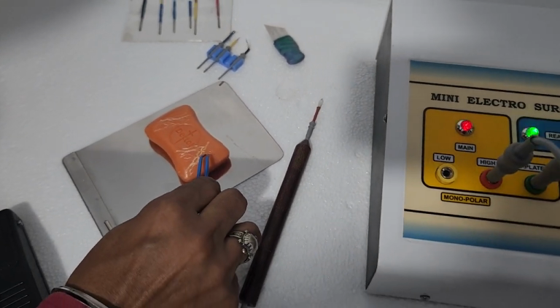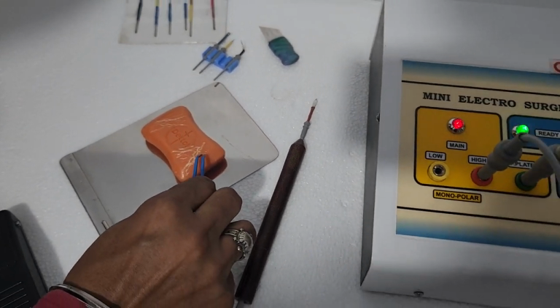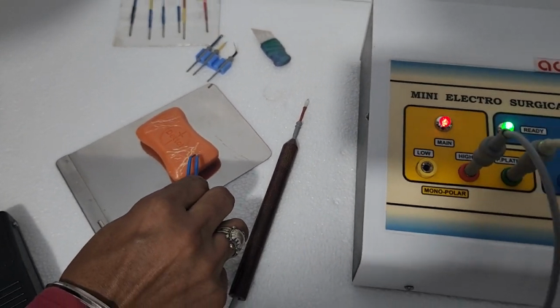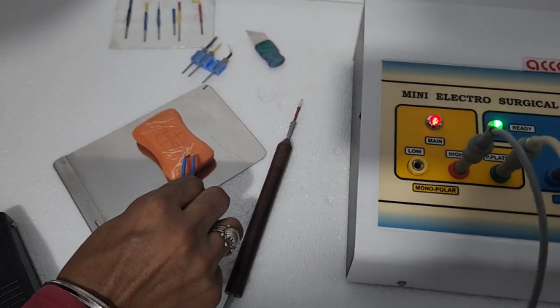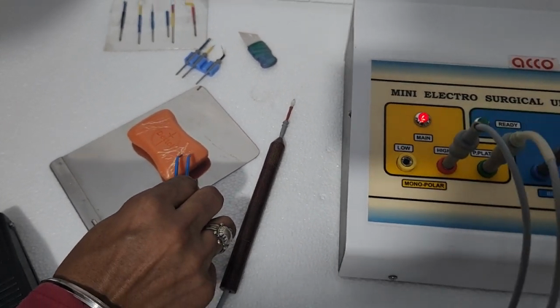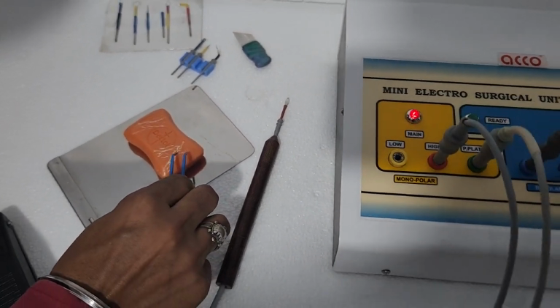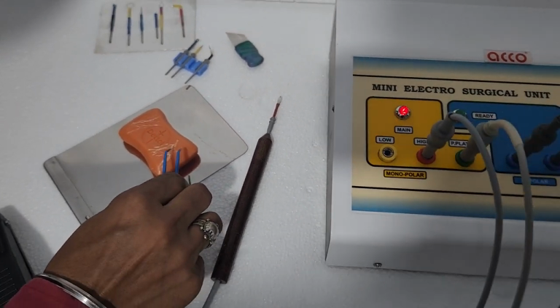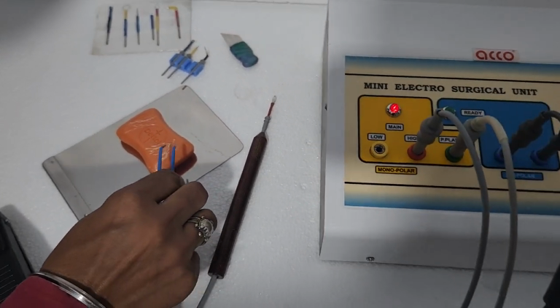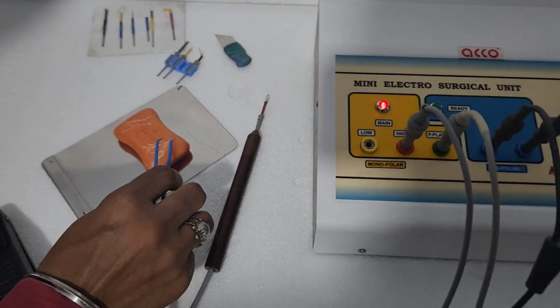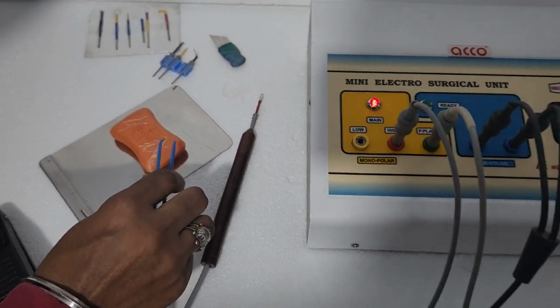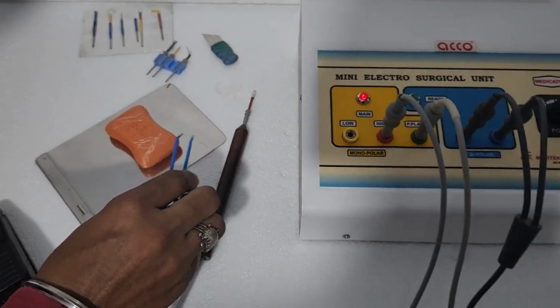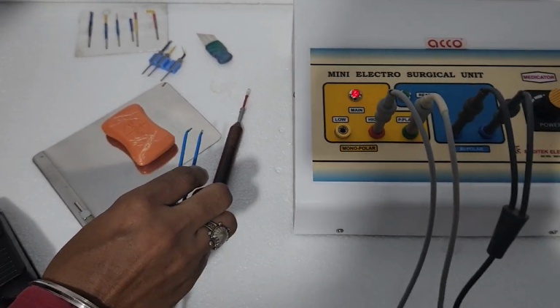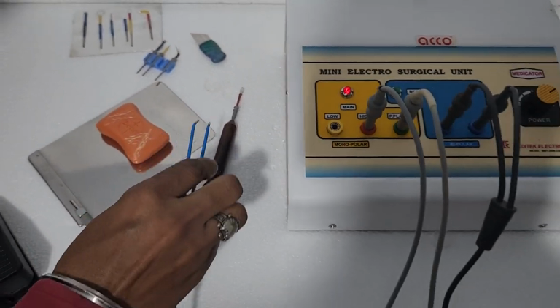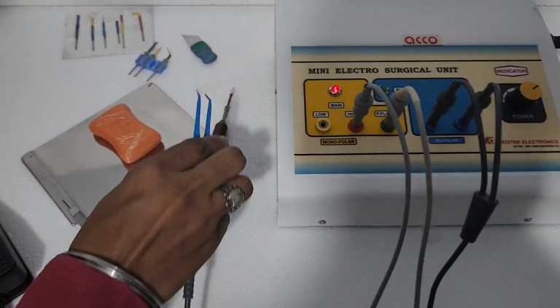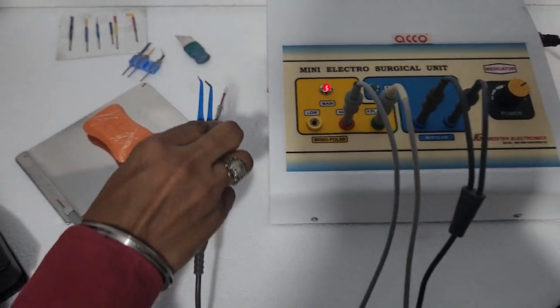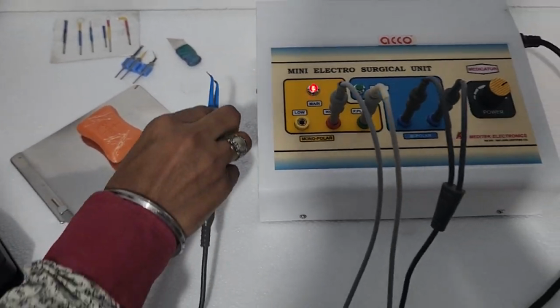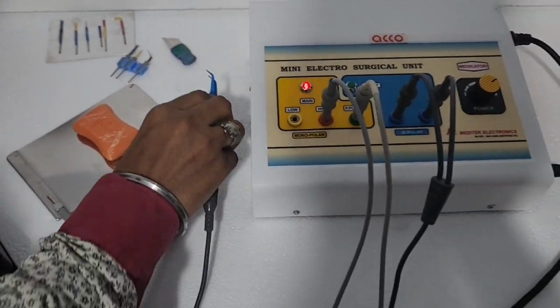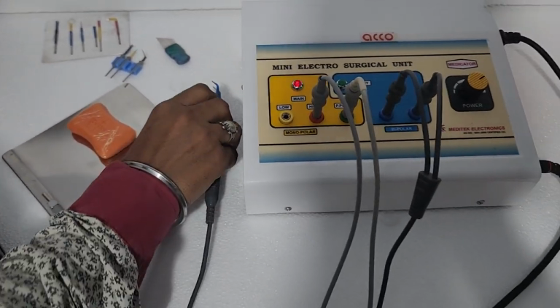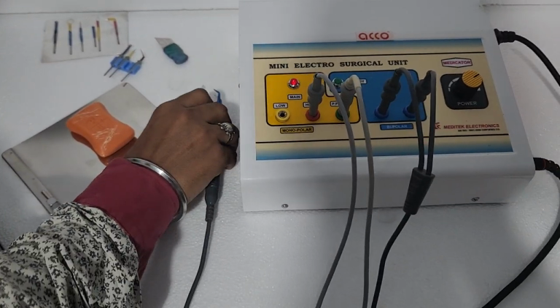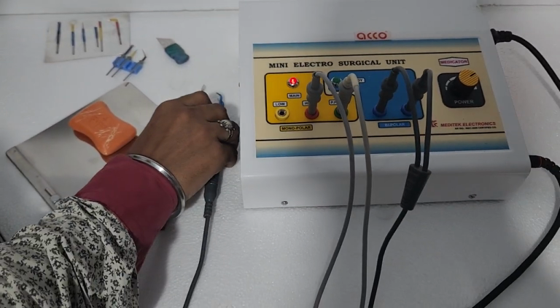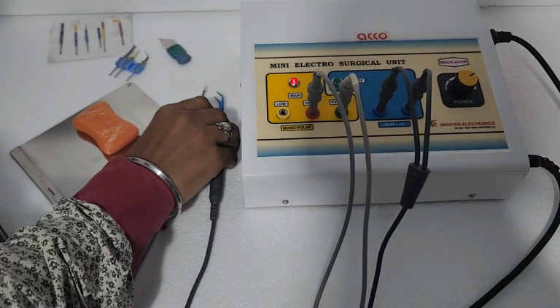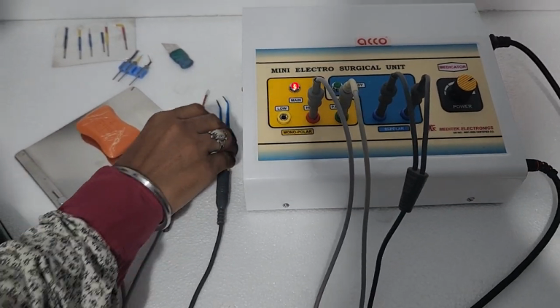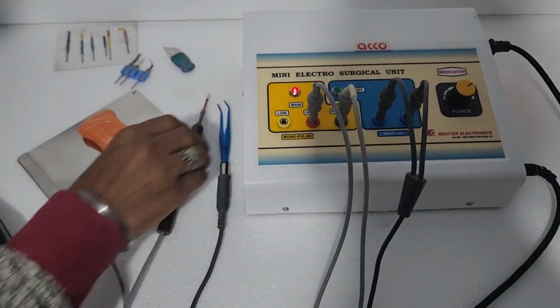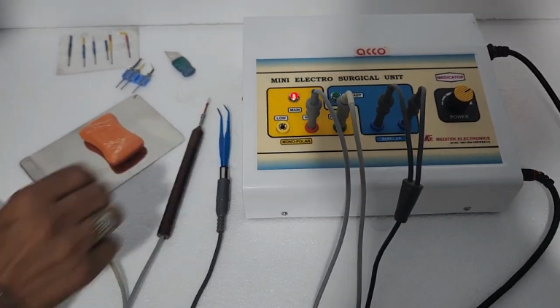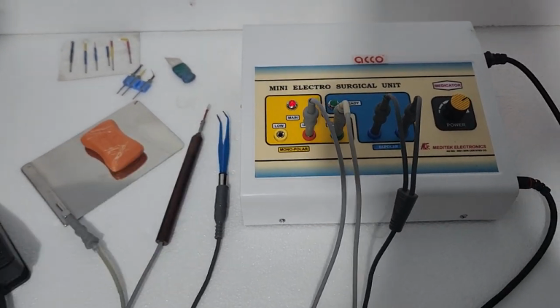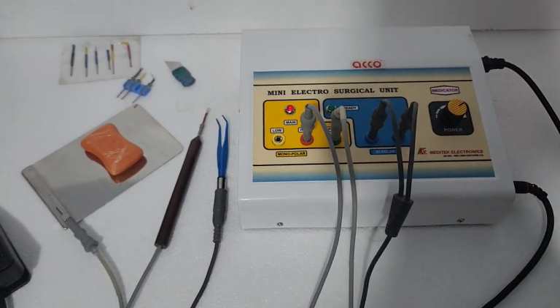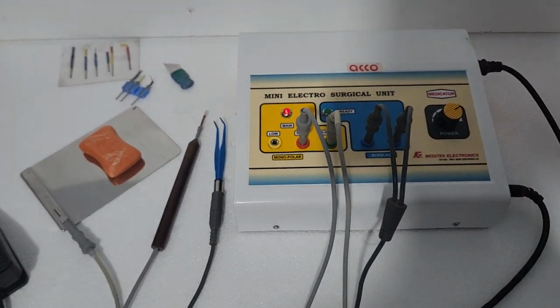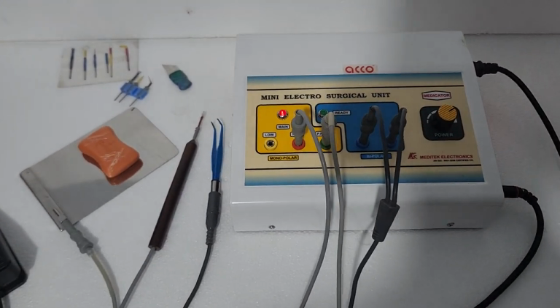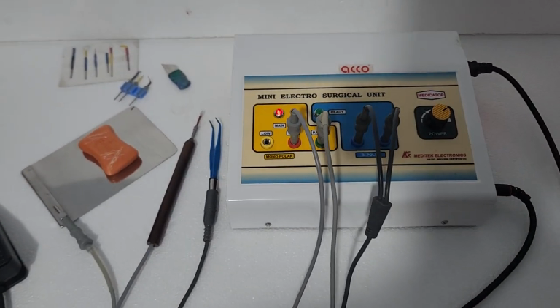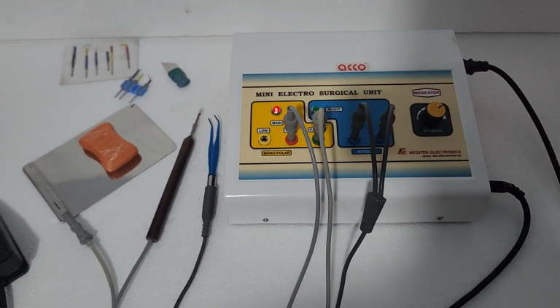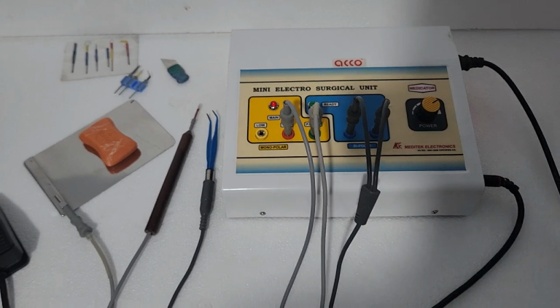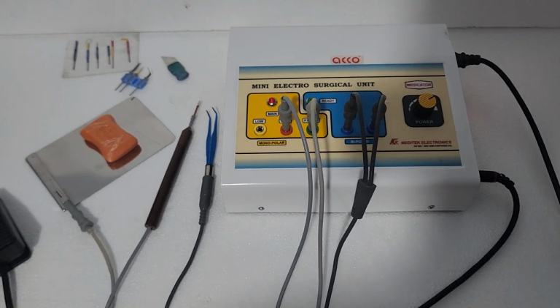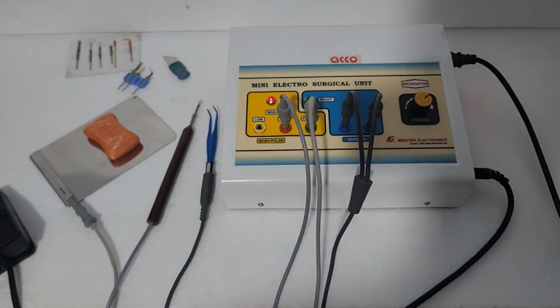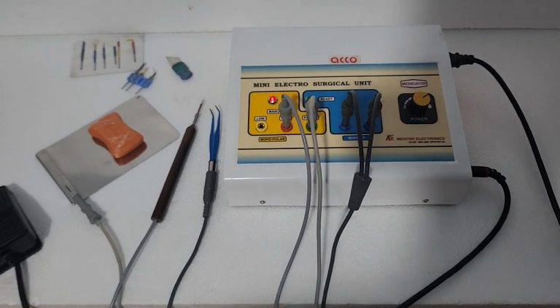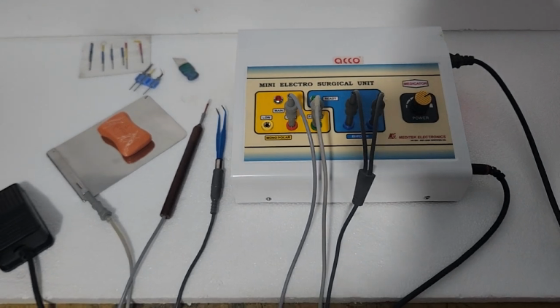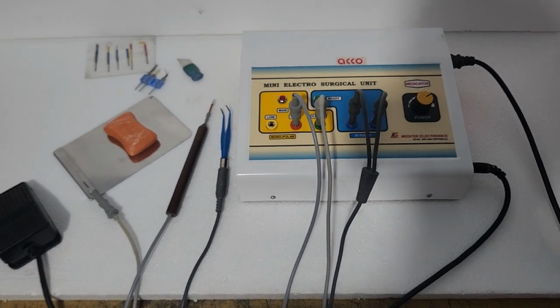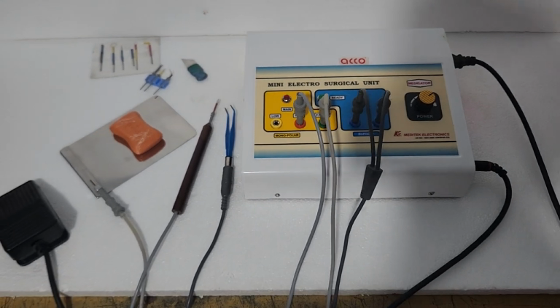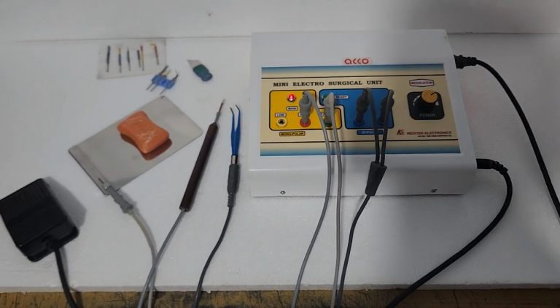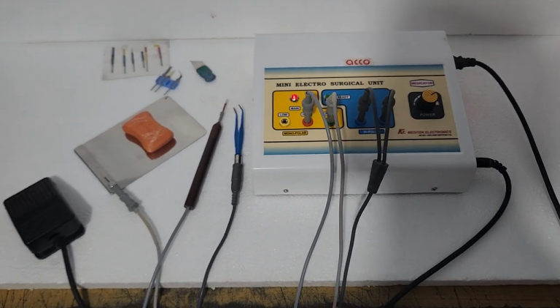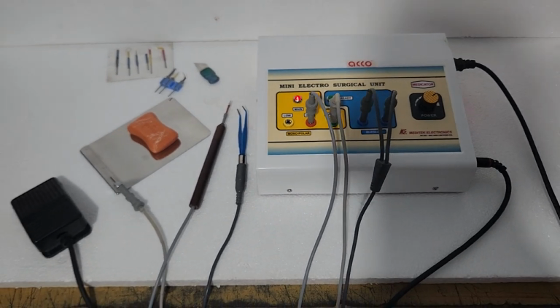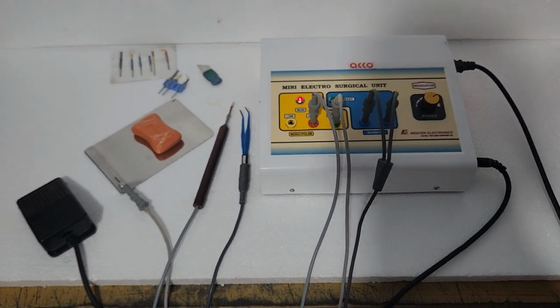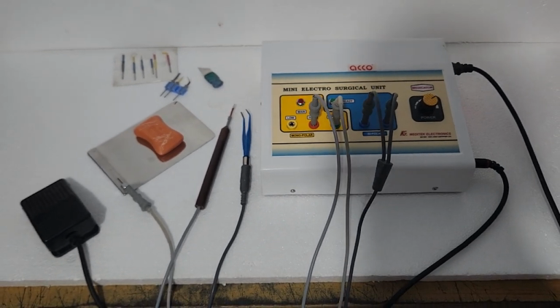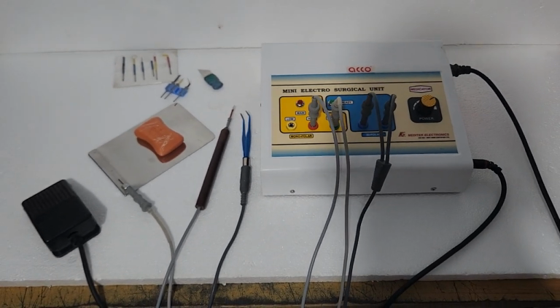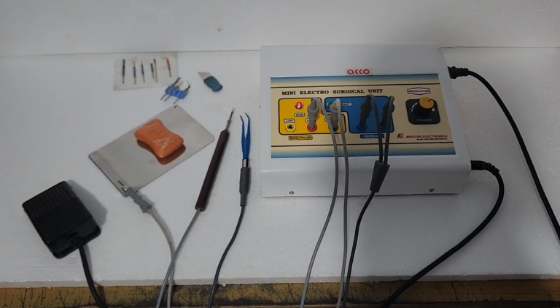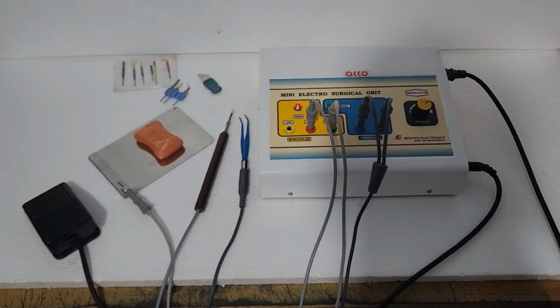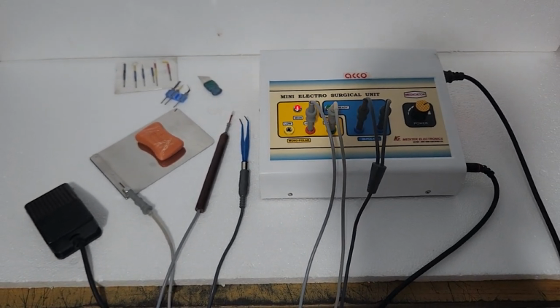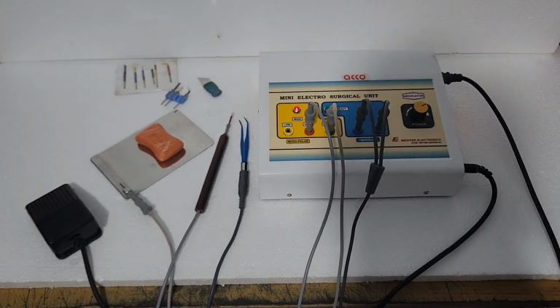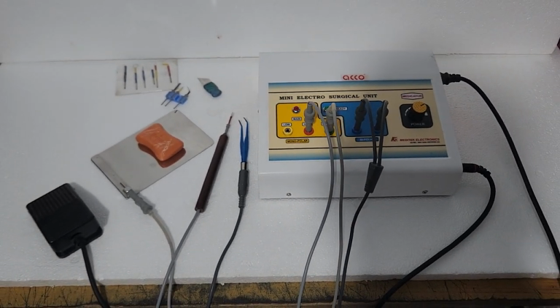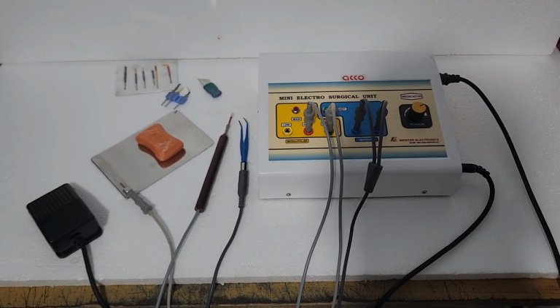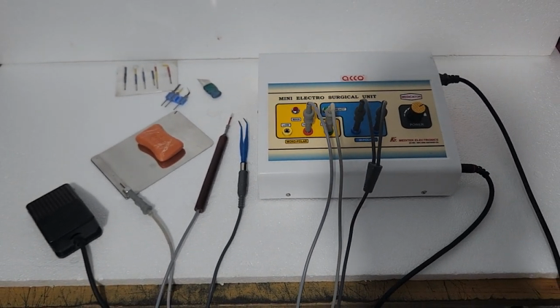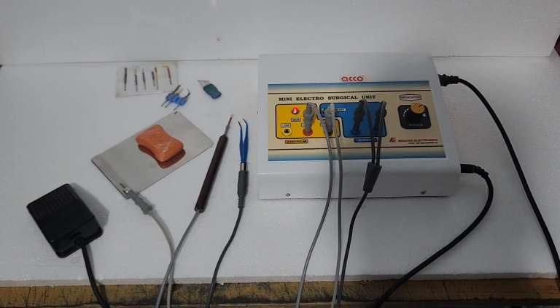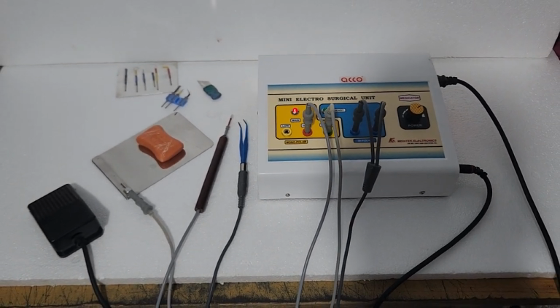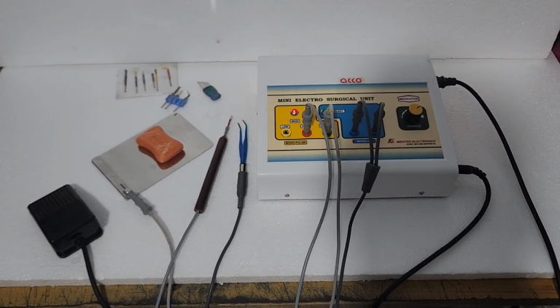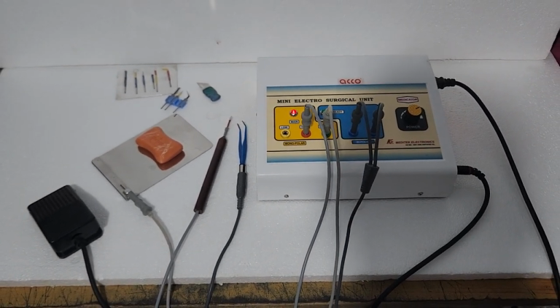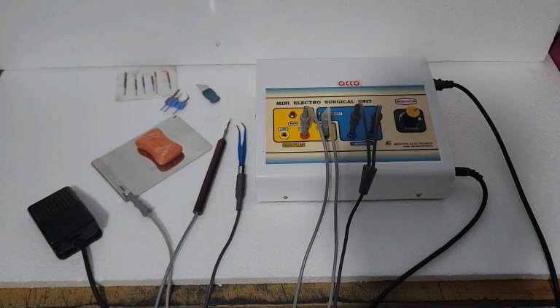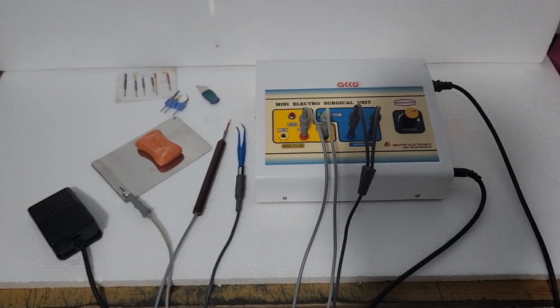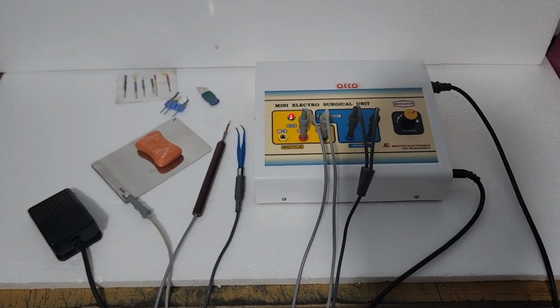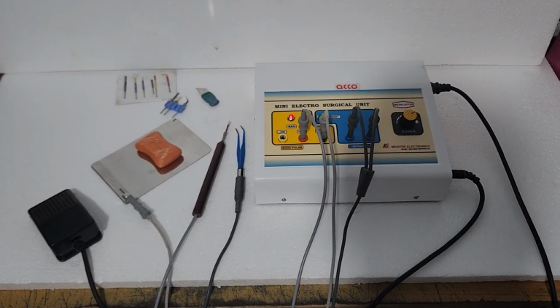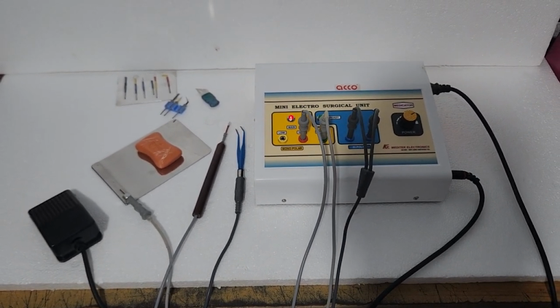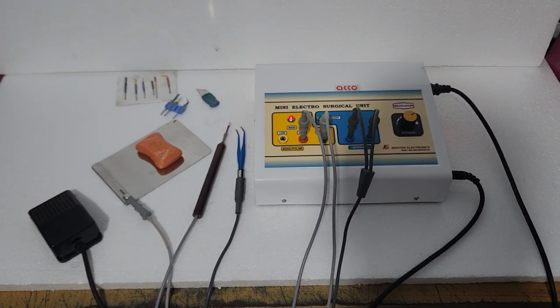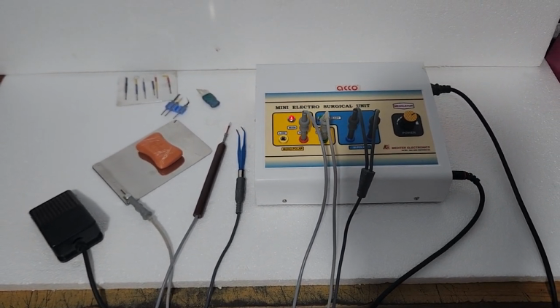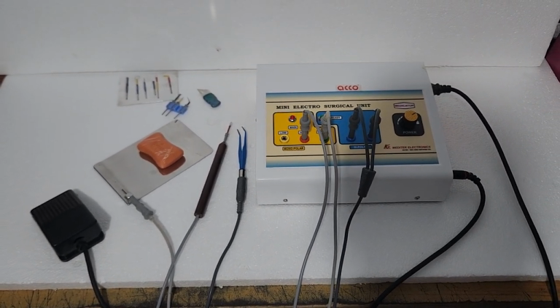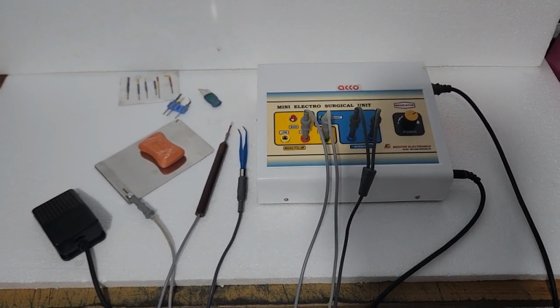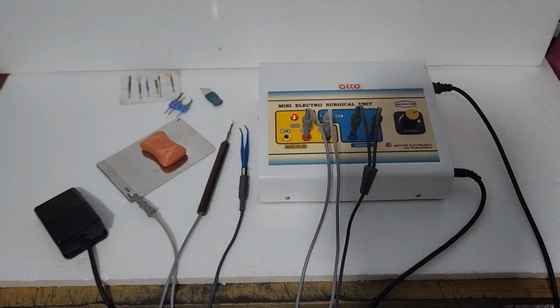The demo is completed. Thank you. You can also buy this product from medicalbazaar.com.